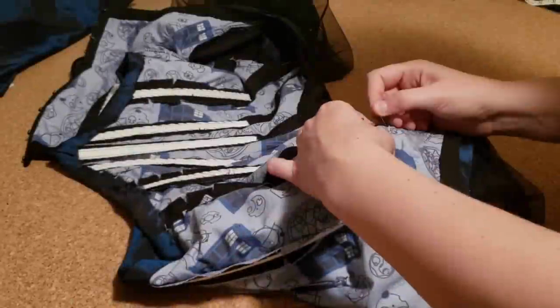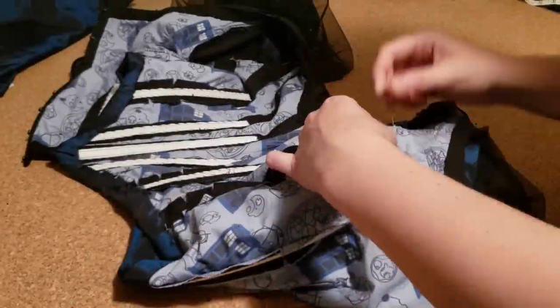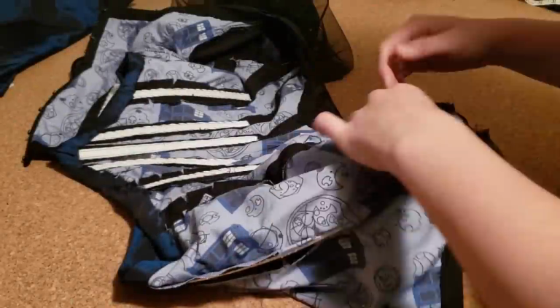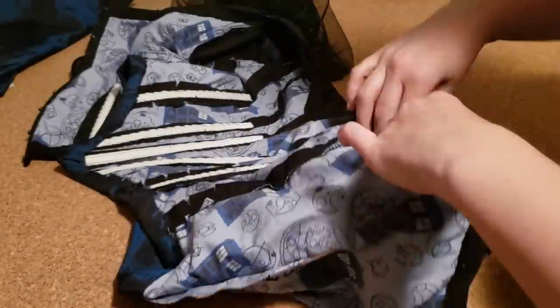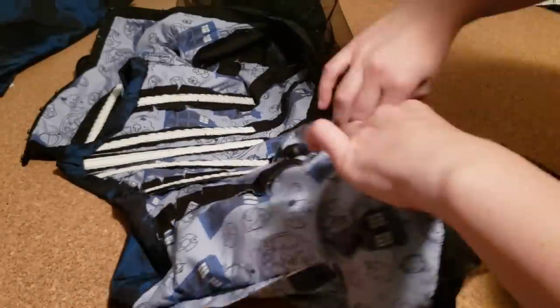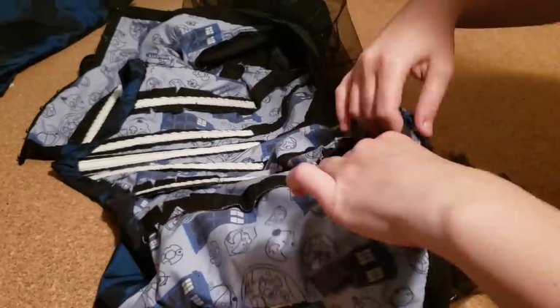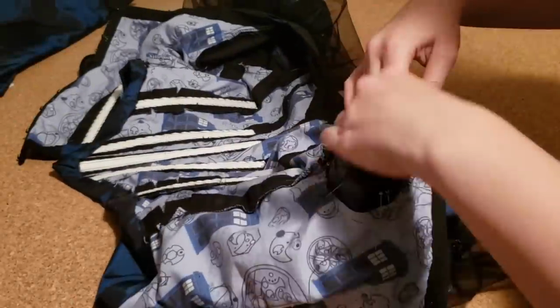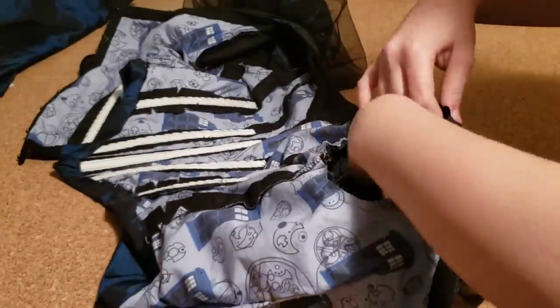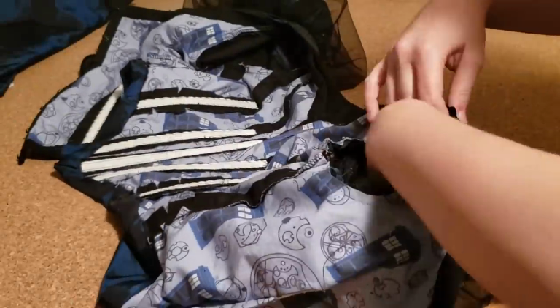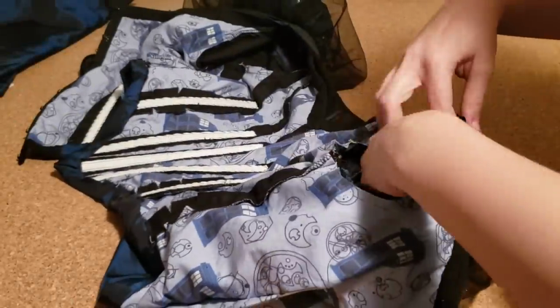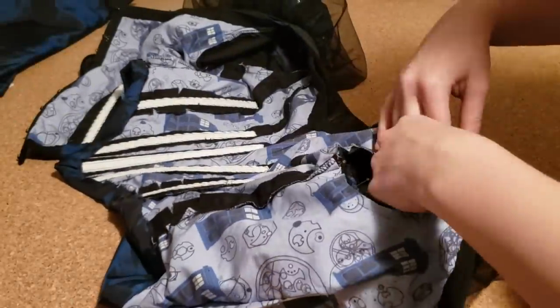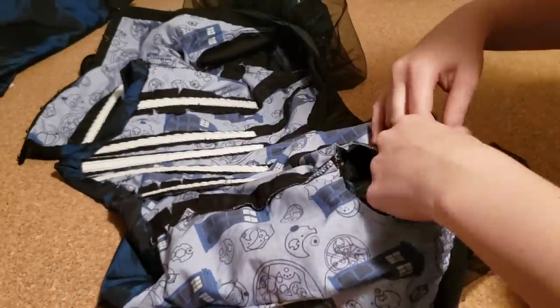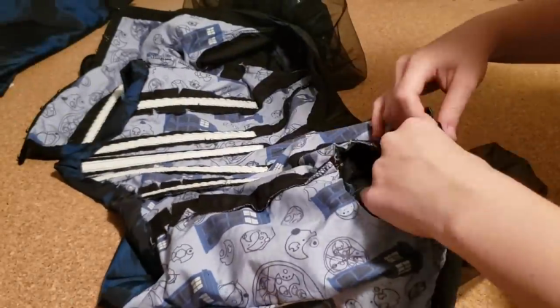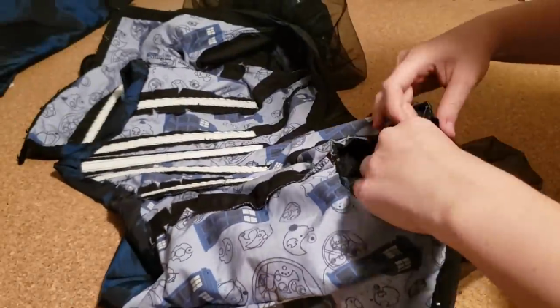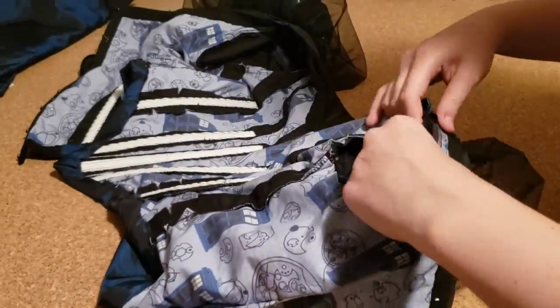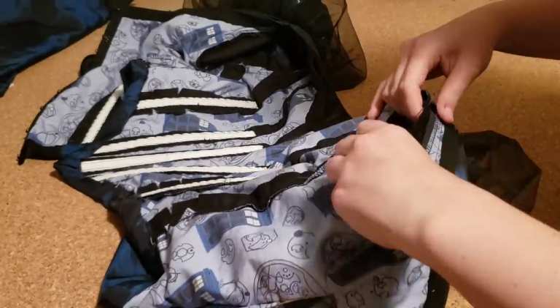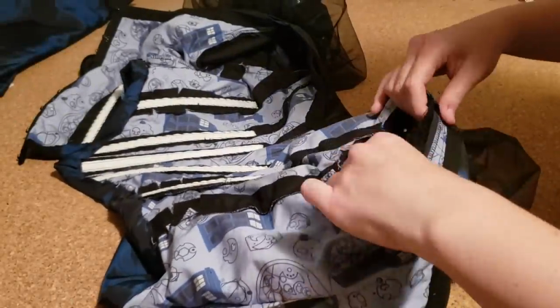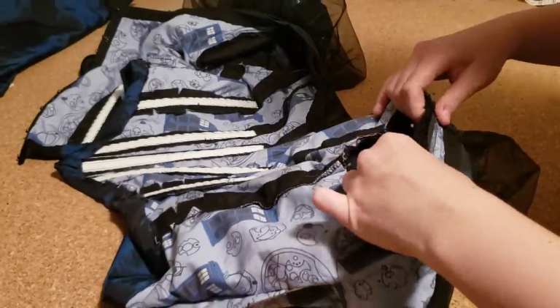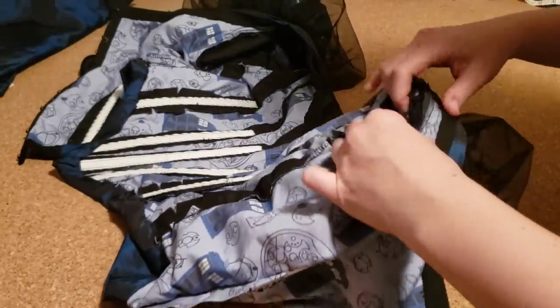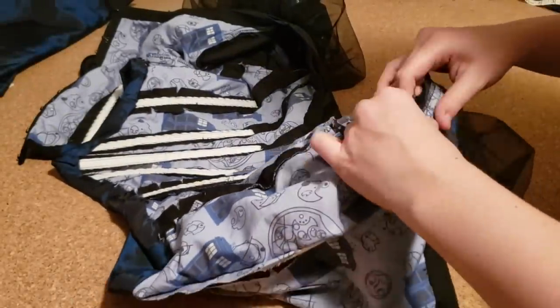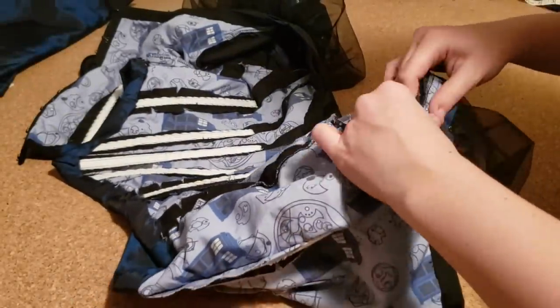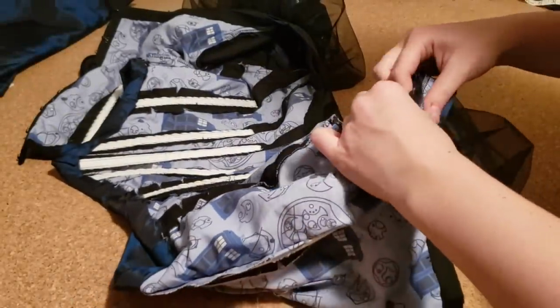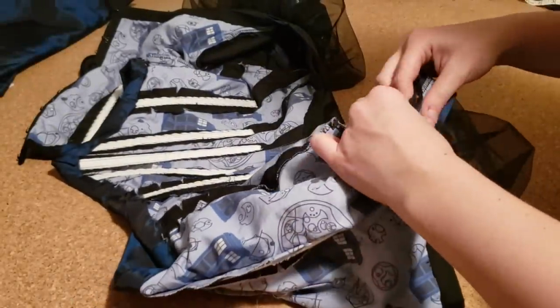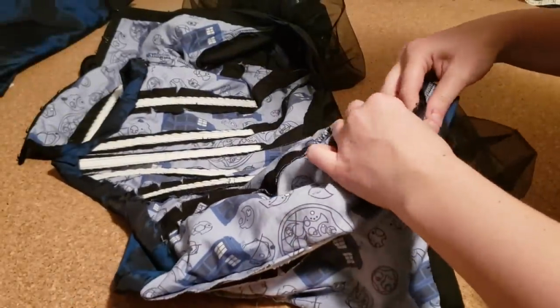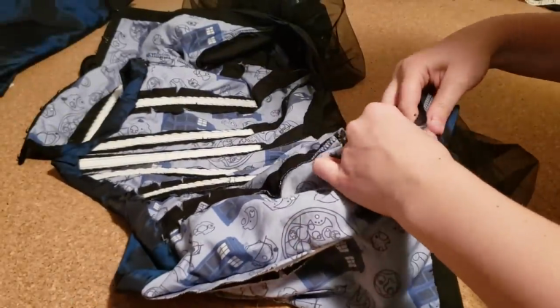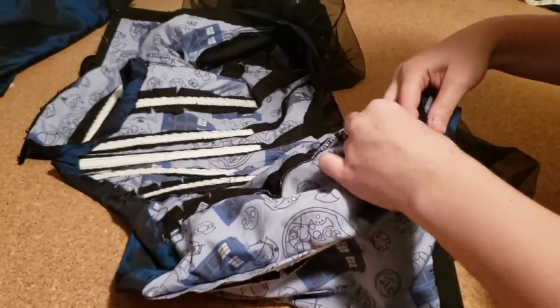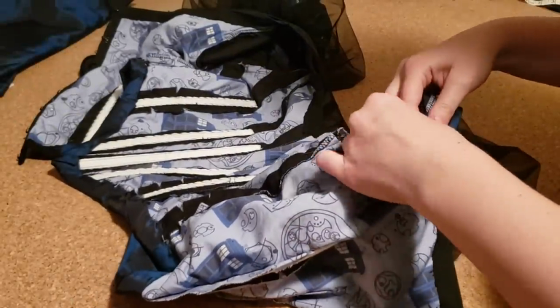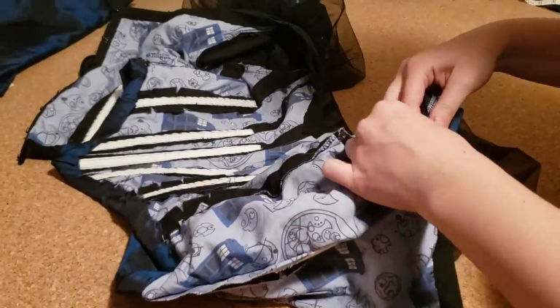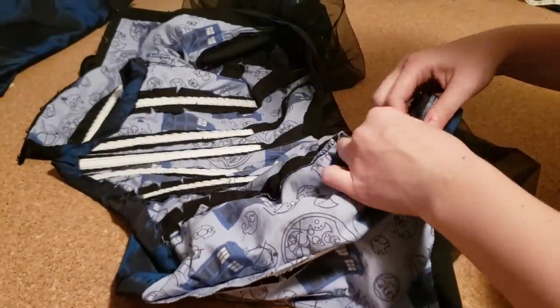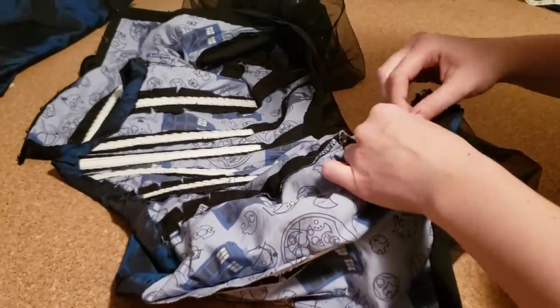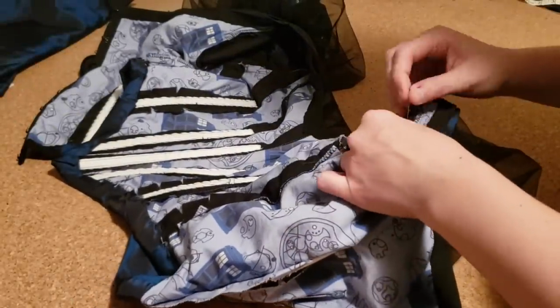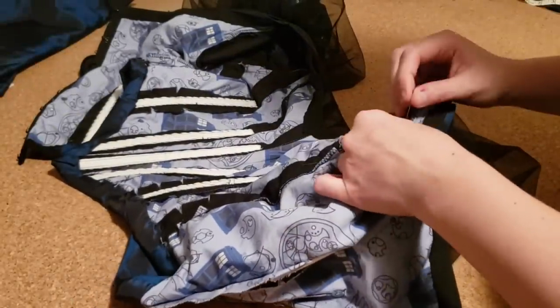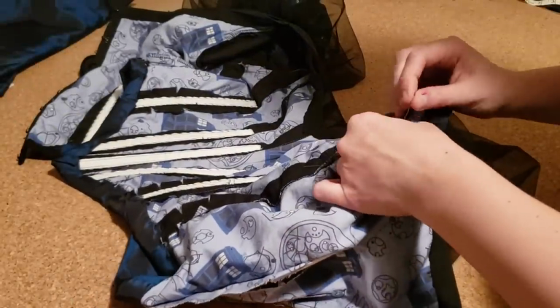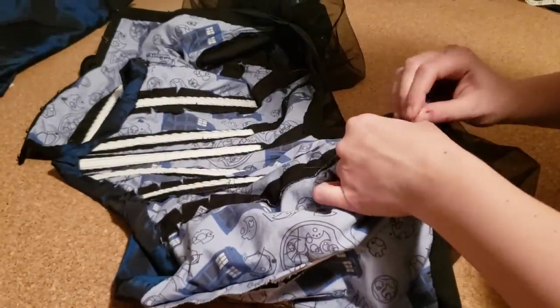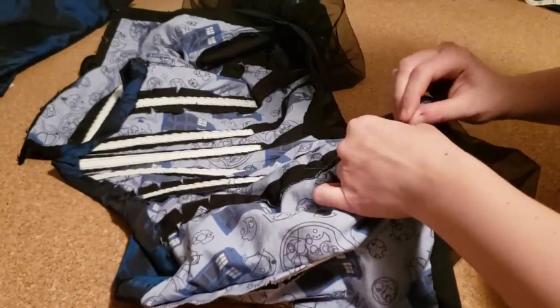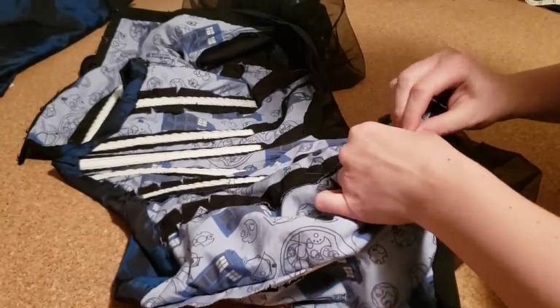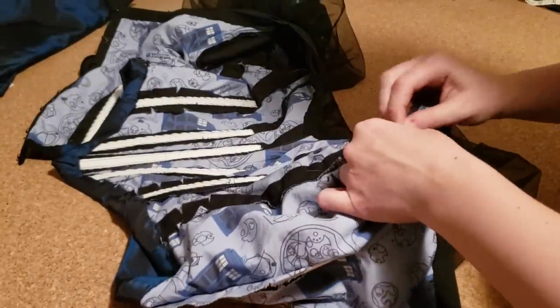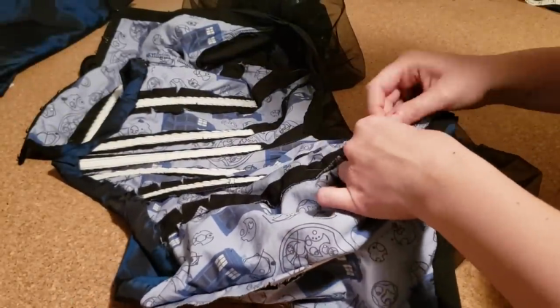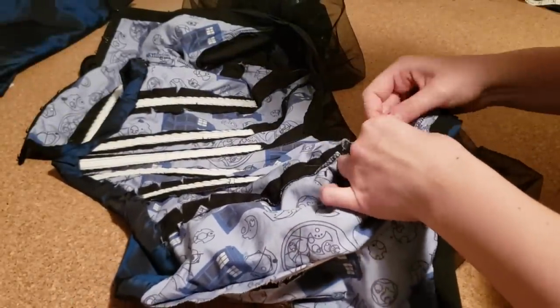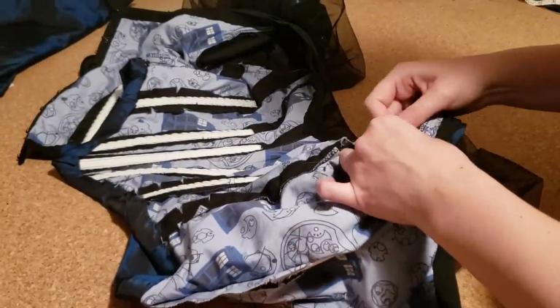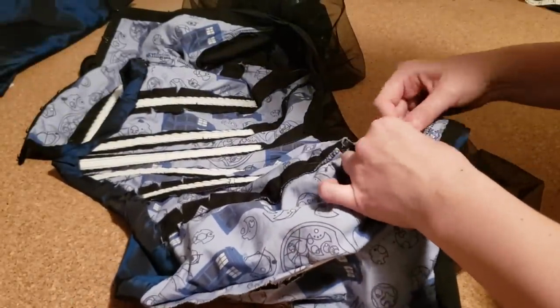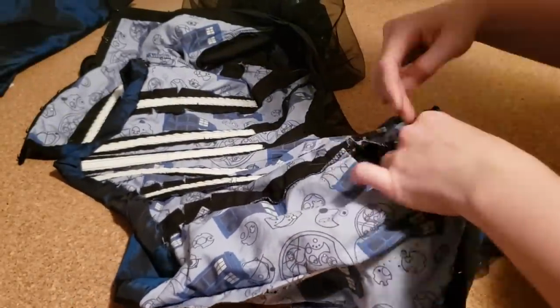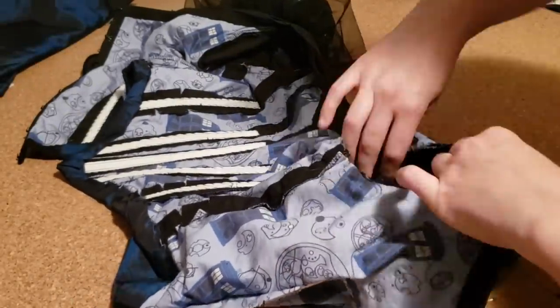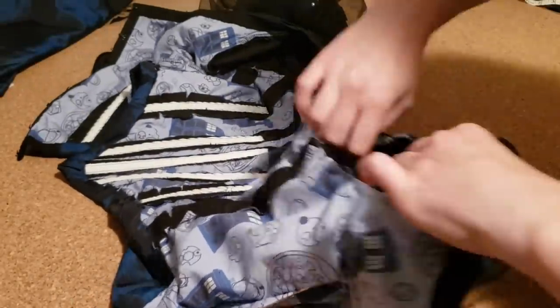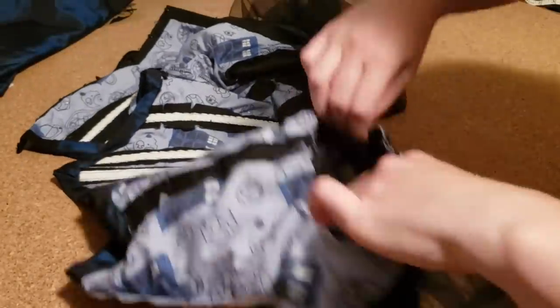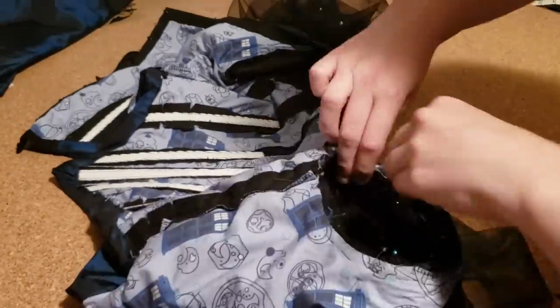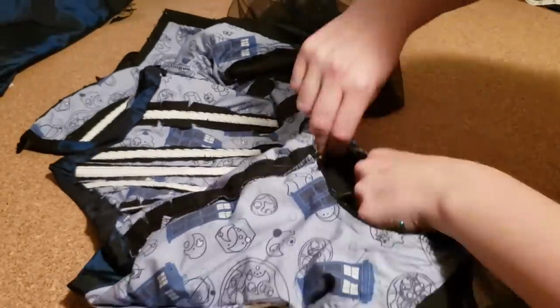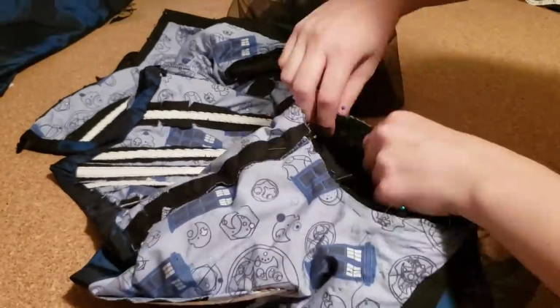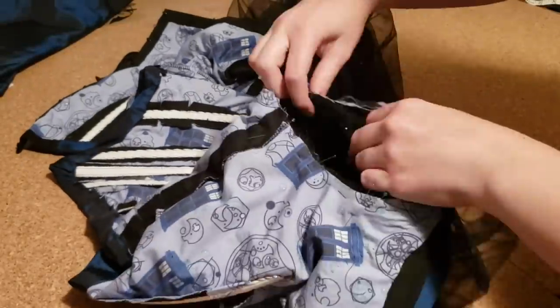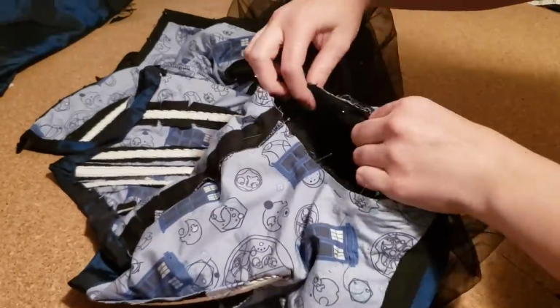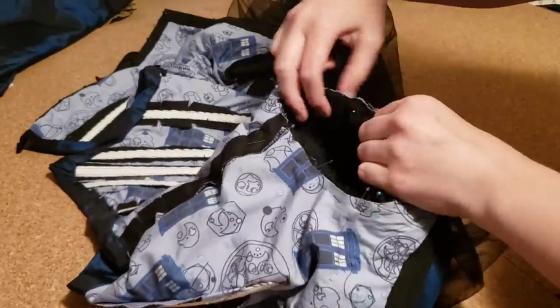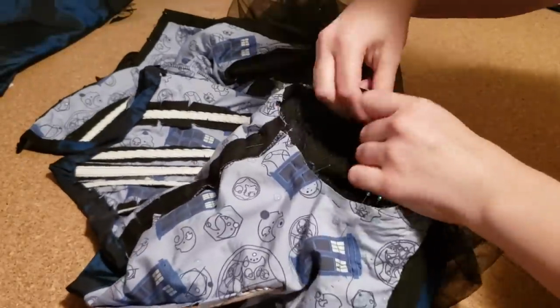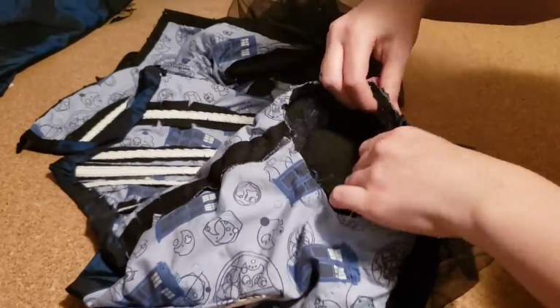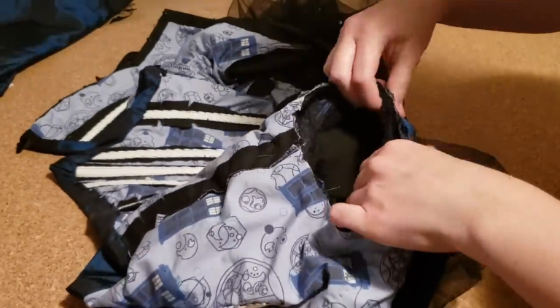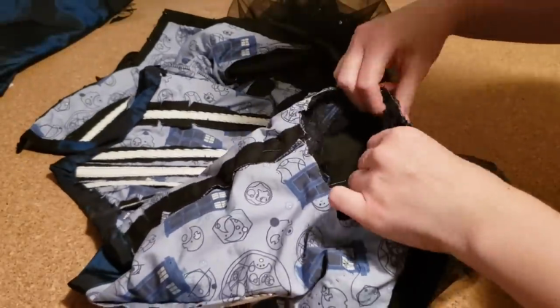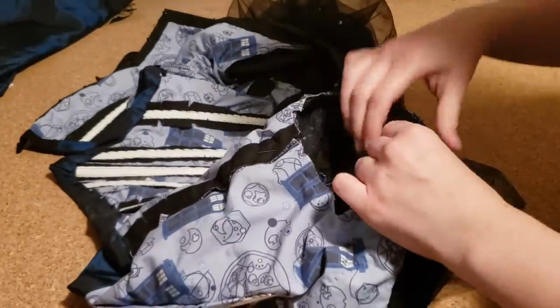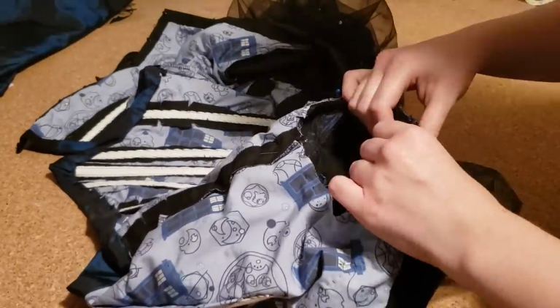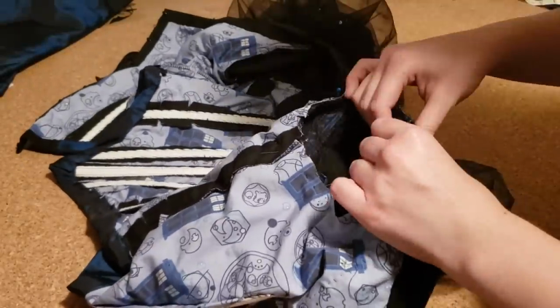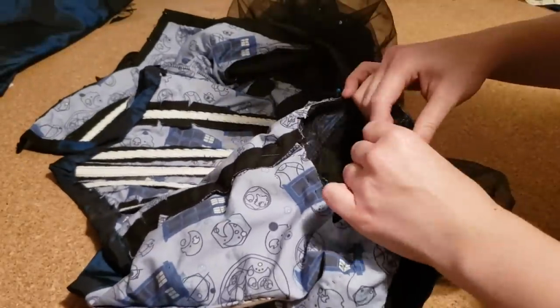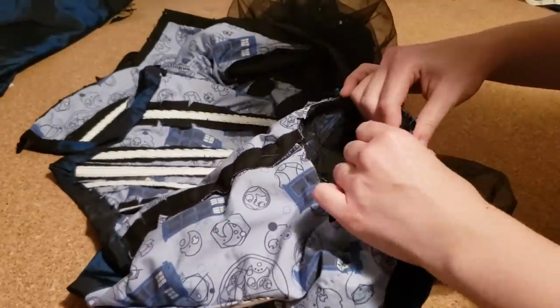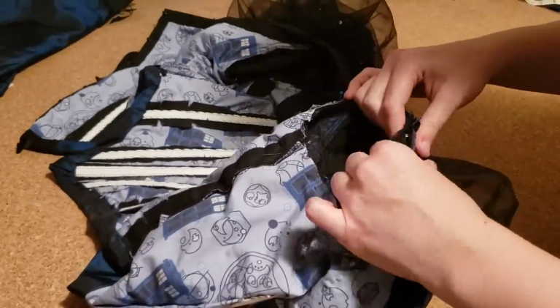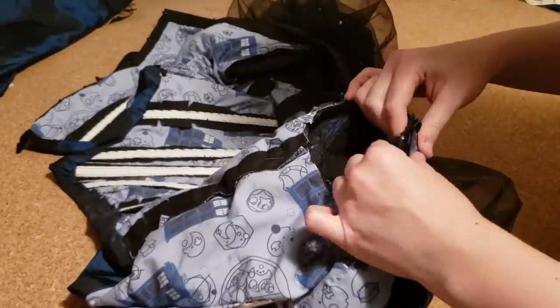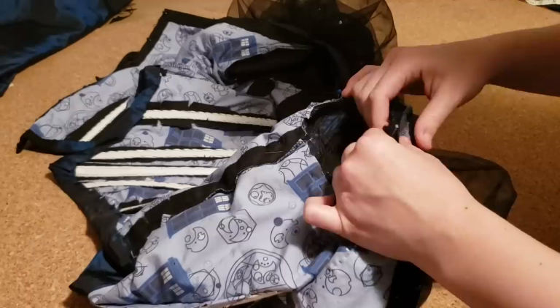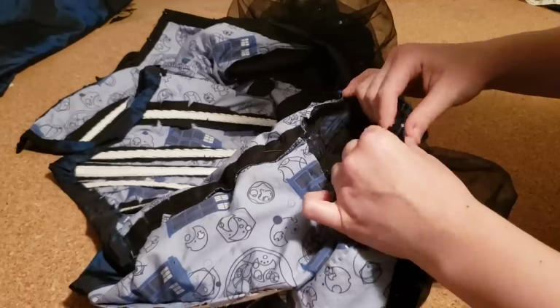After finishing both sleeves, I then pinned them to the bodice and stitched them in place with the gathered side facing down.